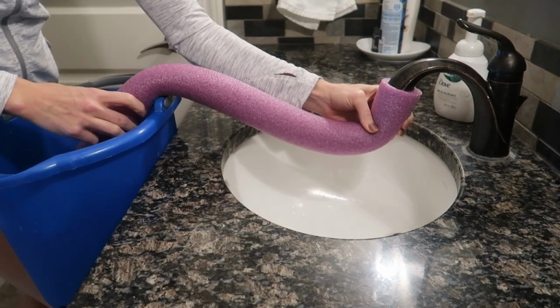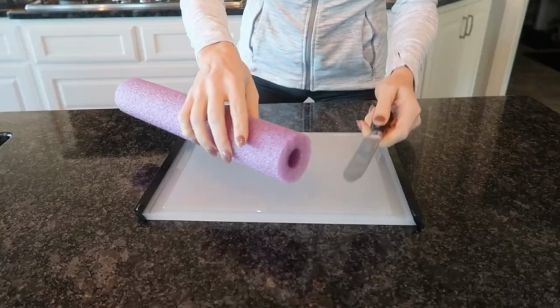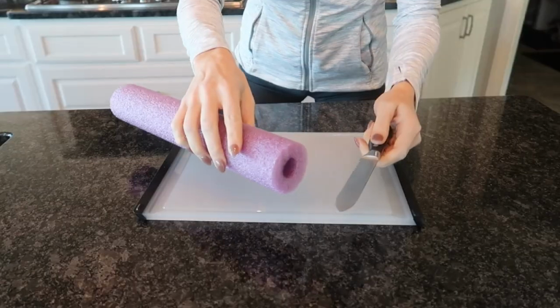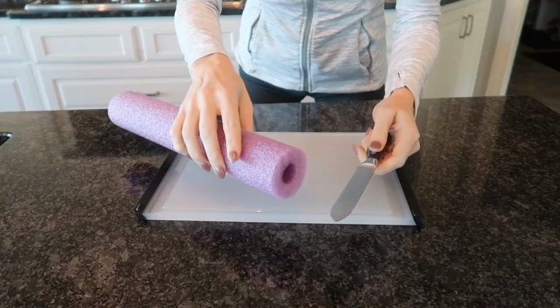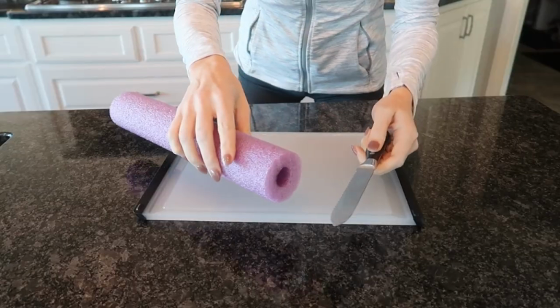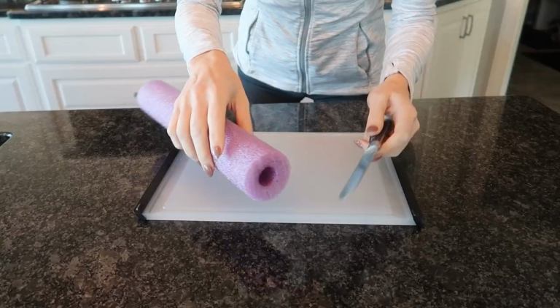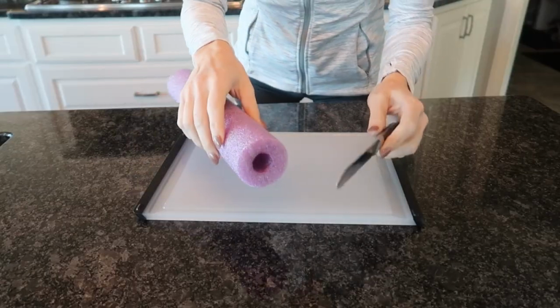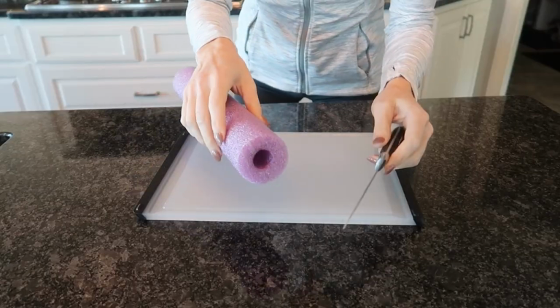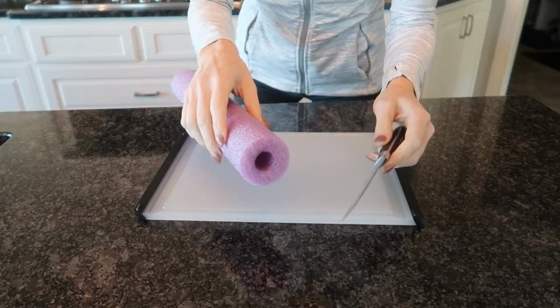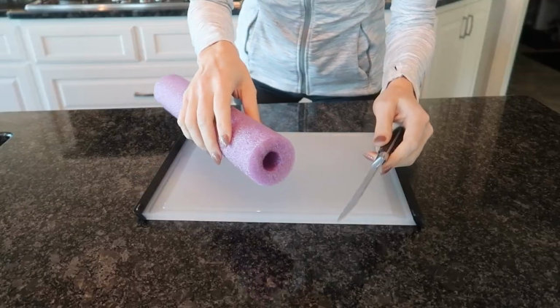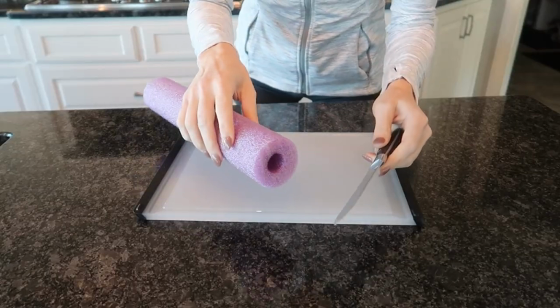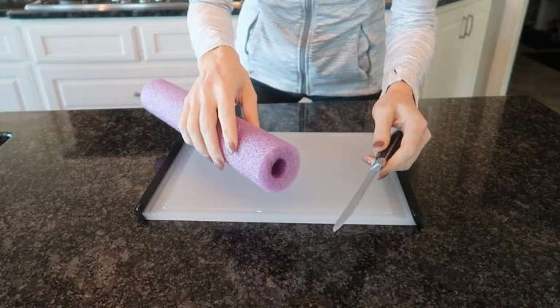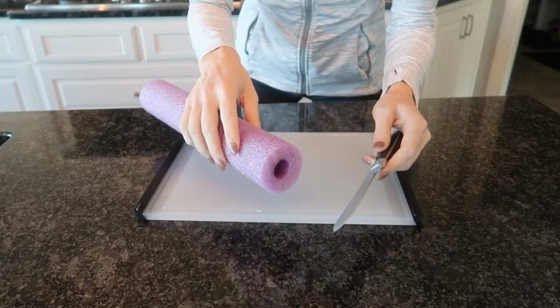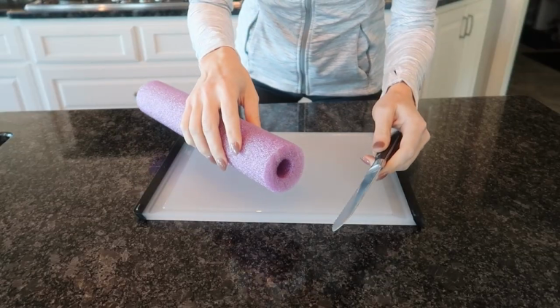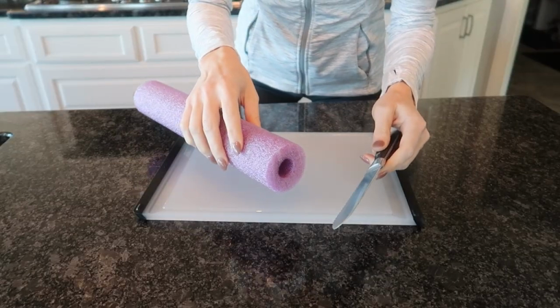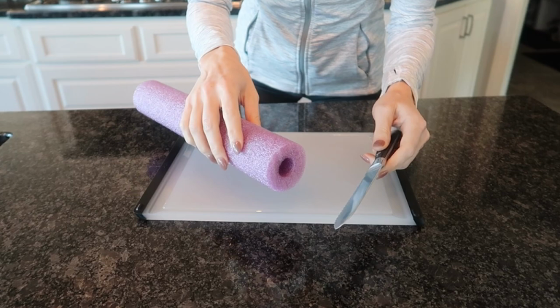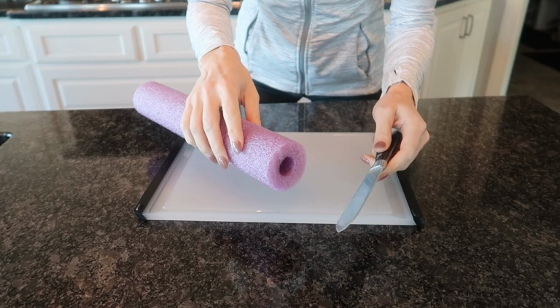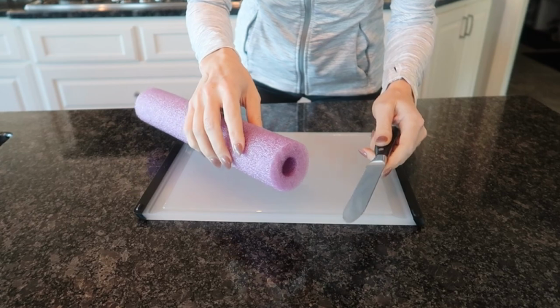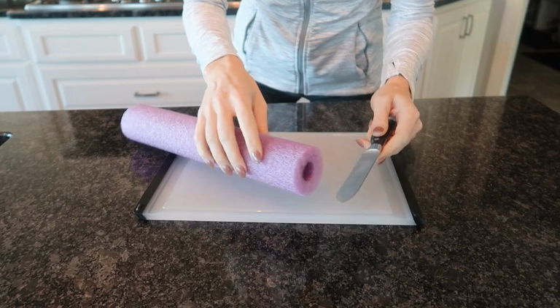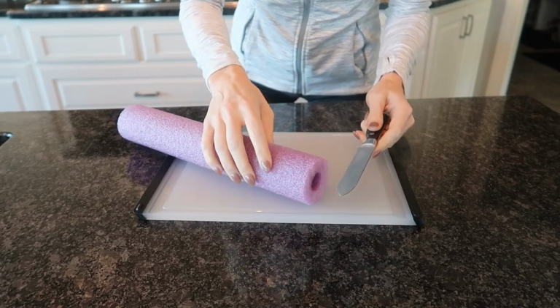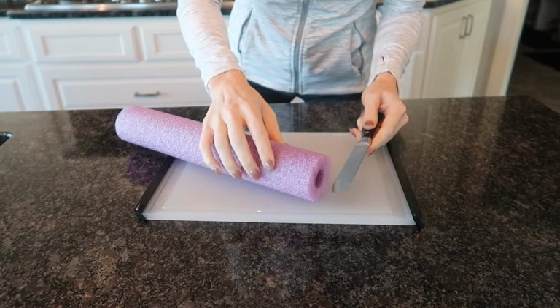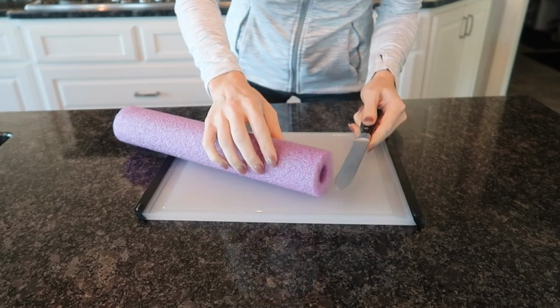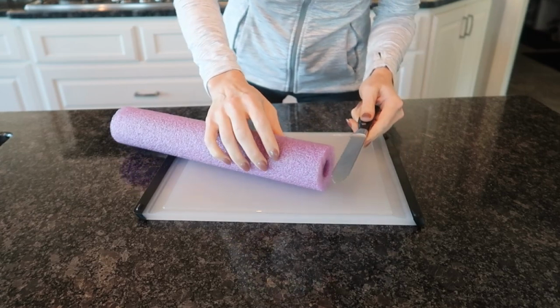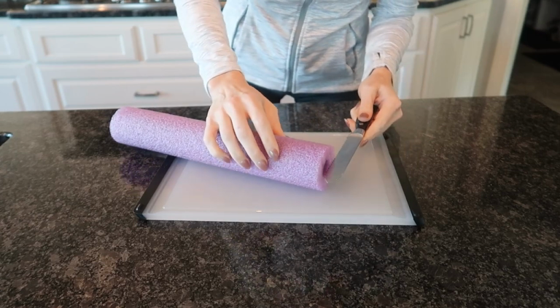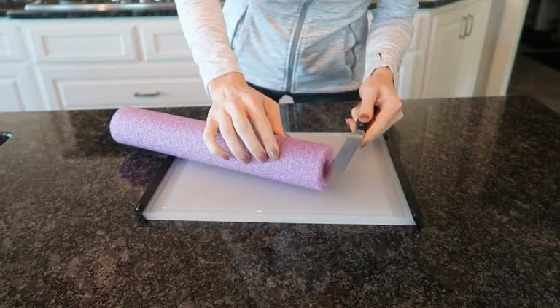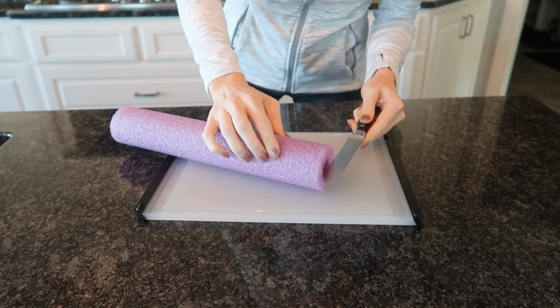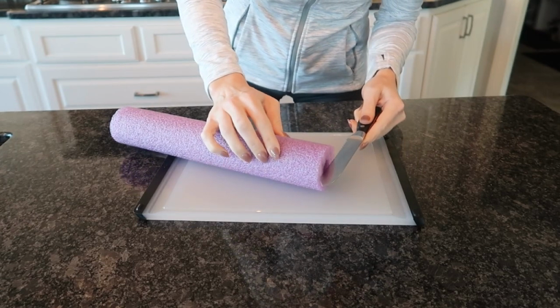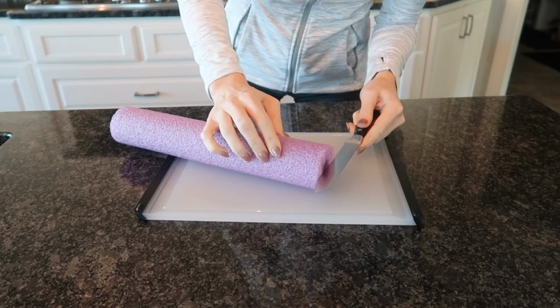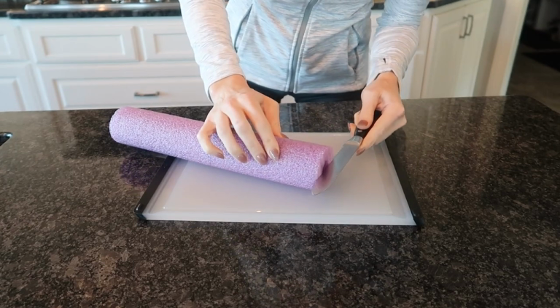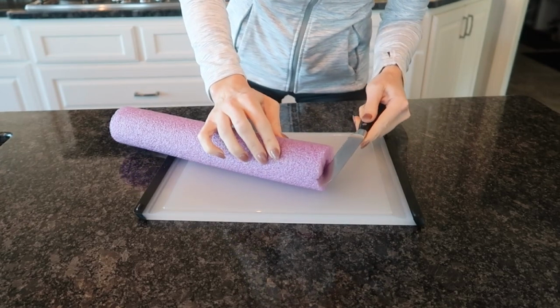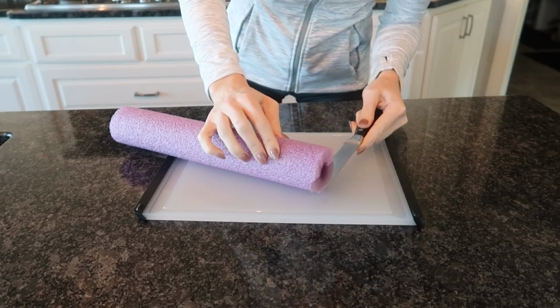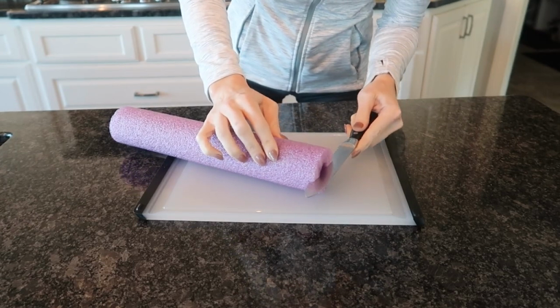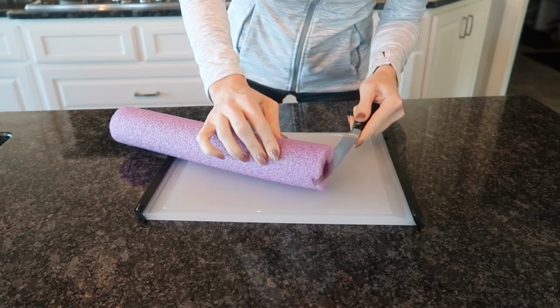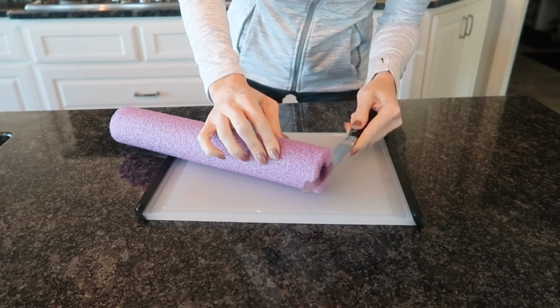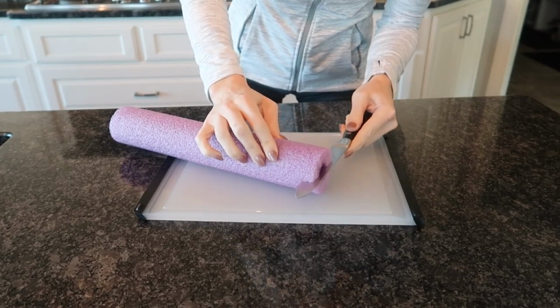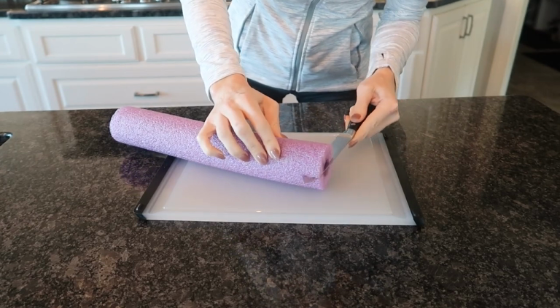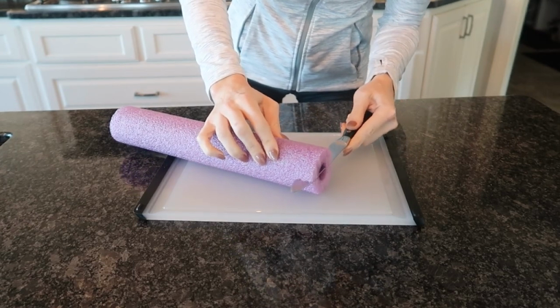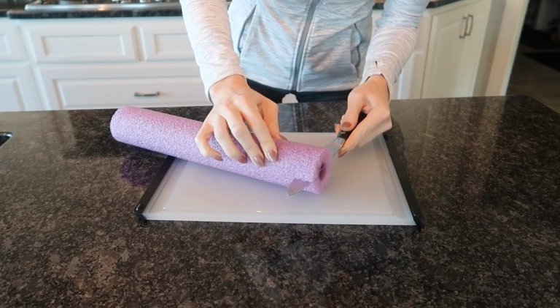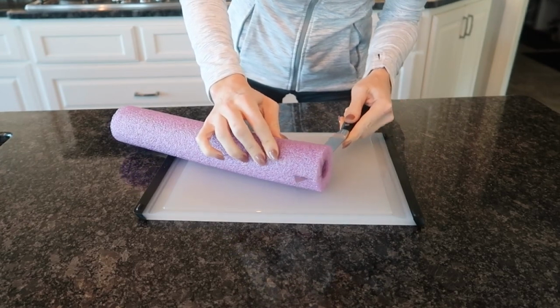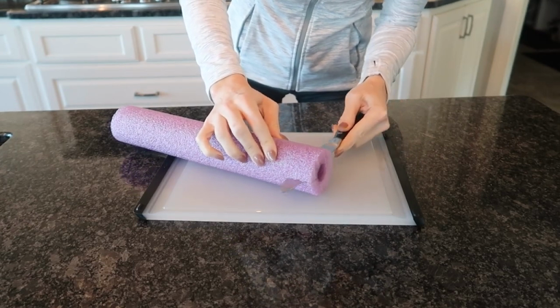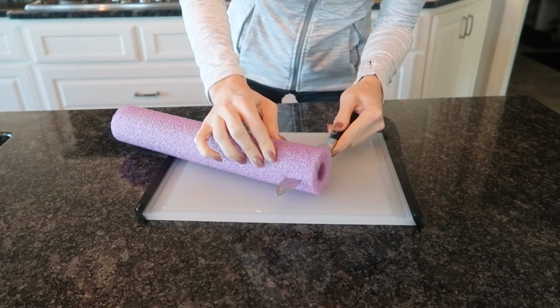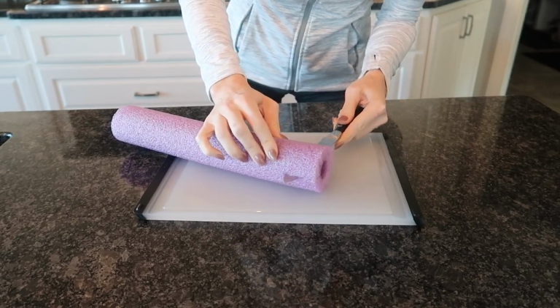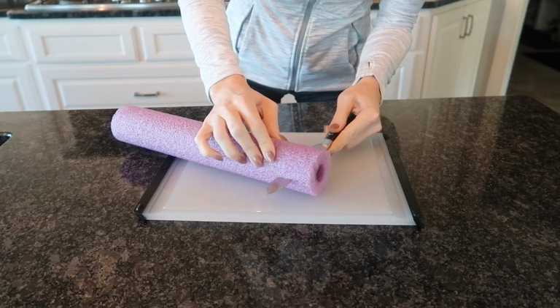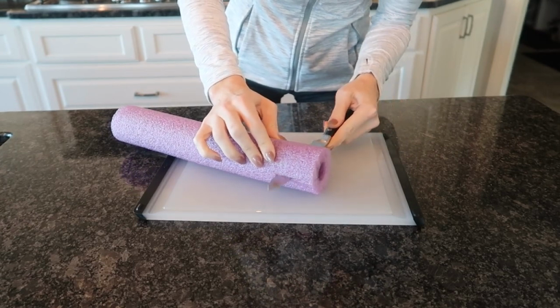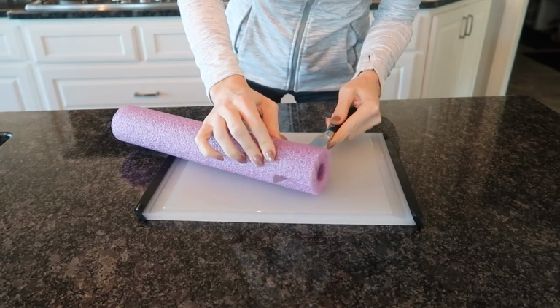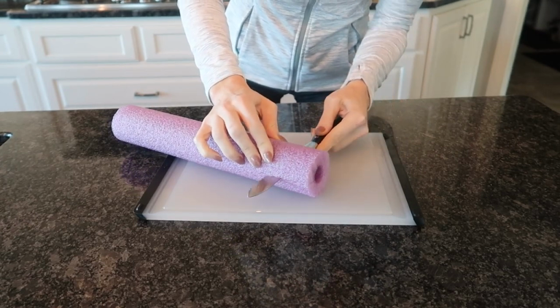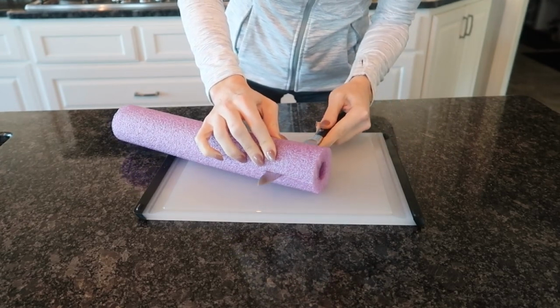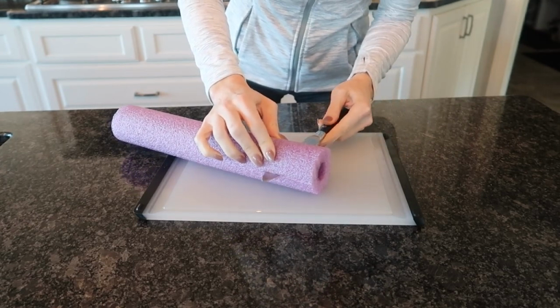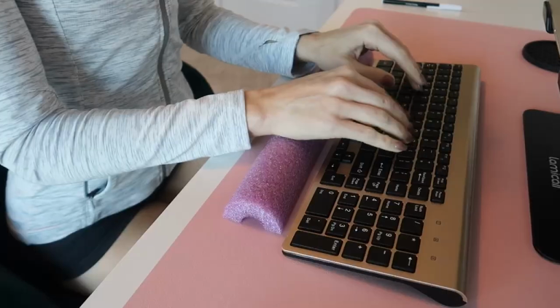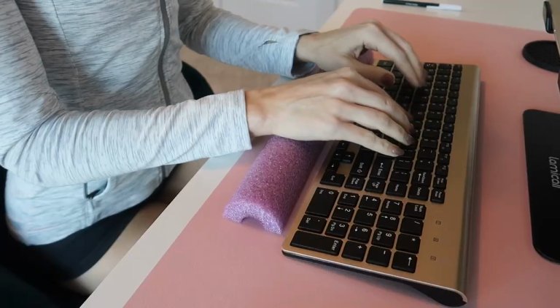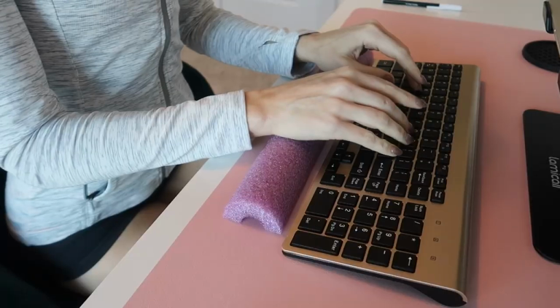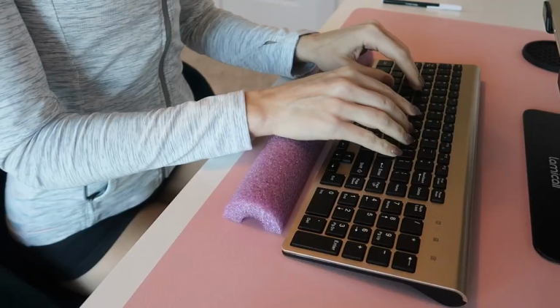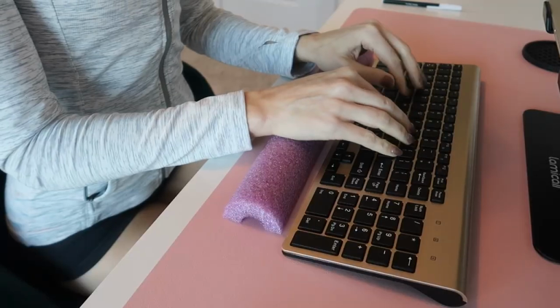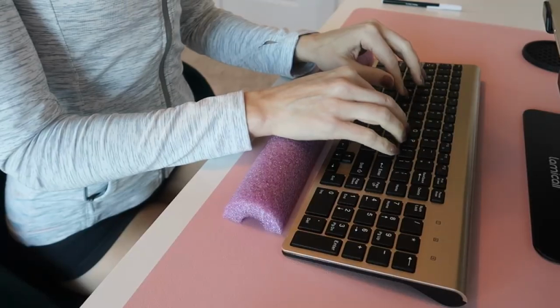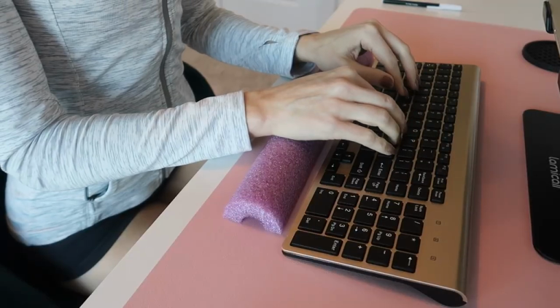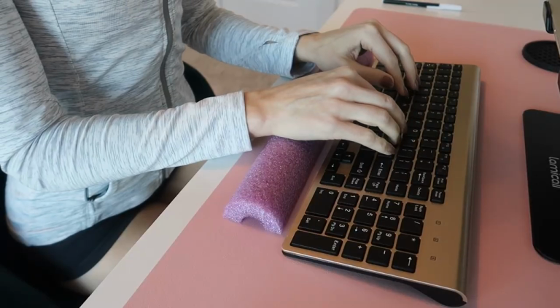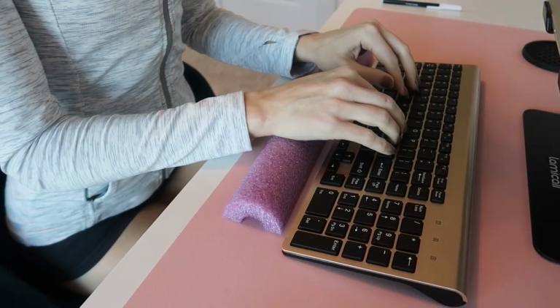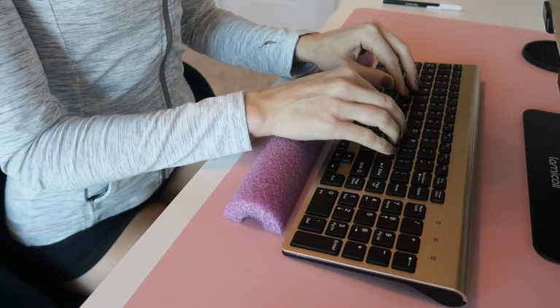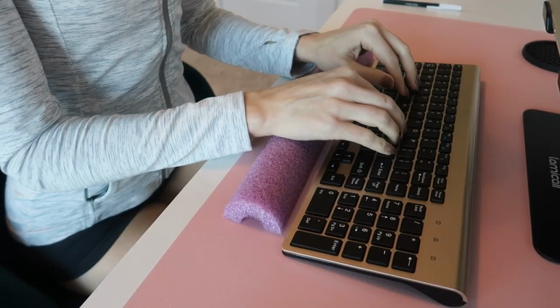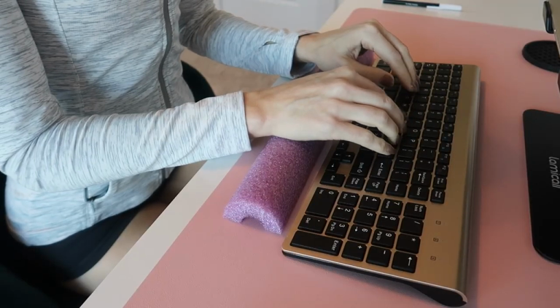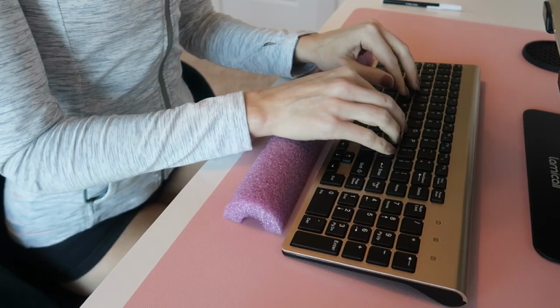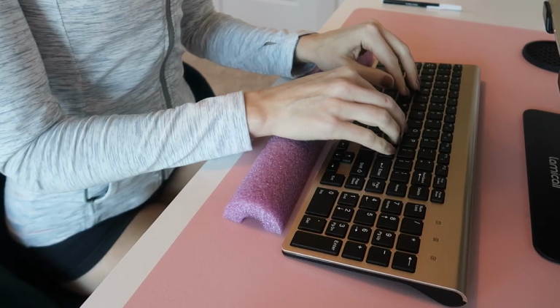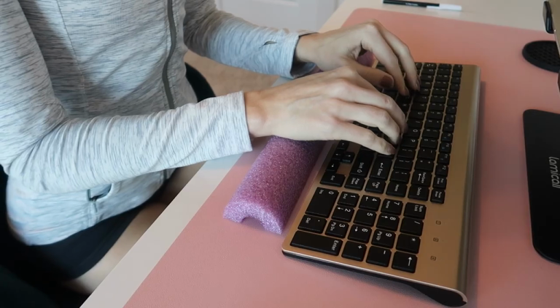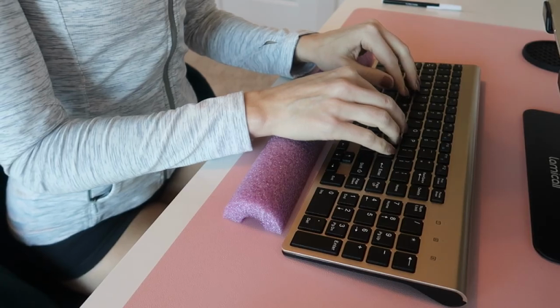Now let's take our pool noodle skills up a notch and cut it like this. Have a nice wrist rest while you type.